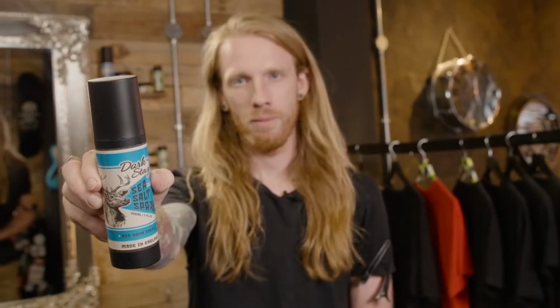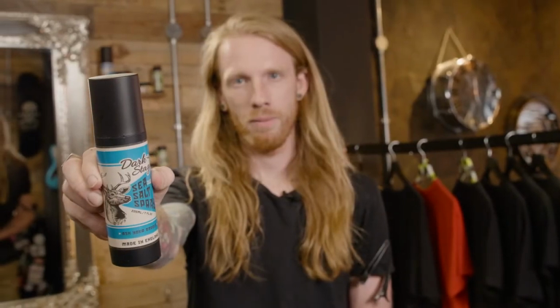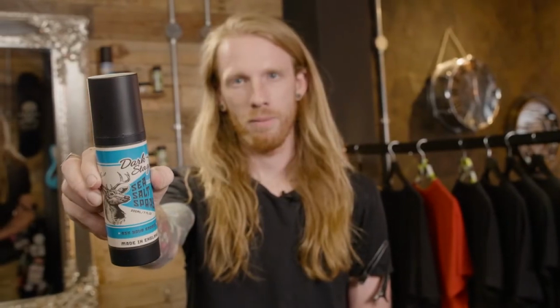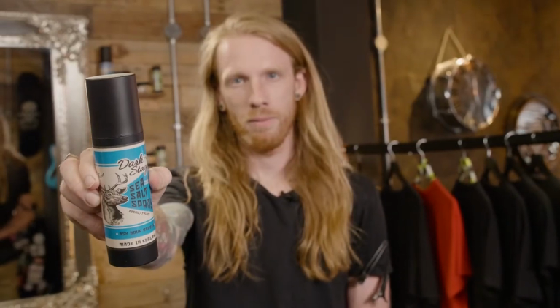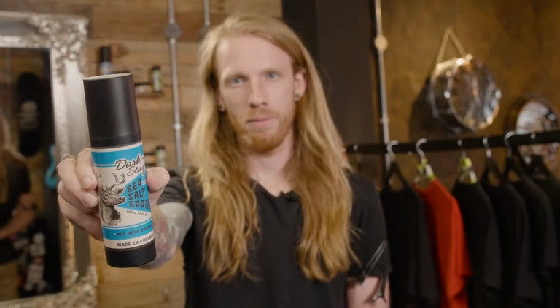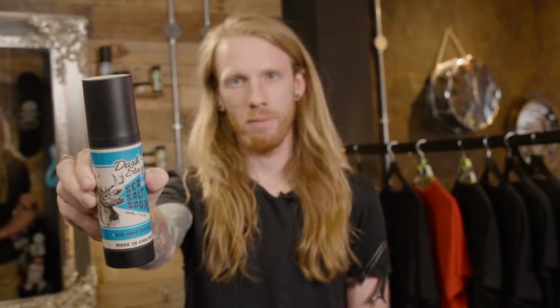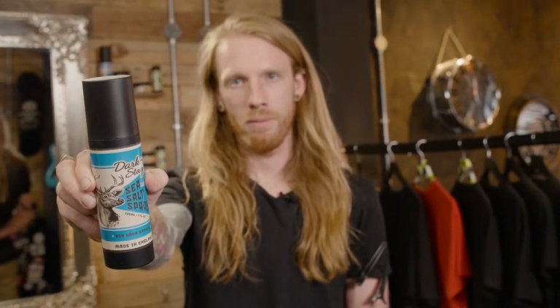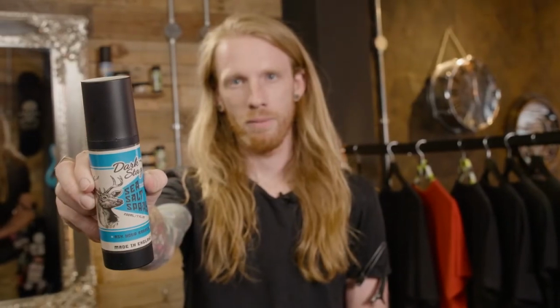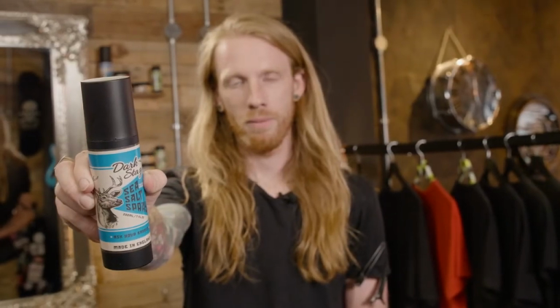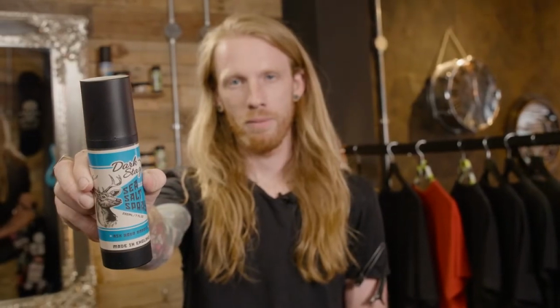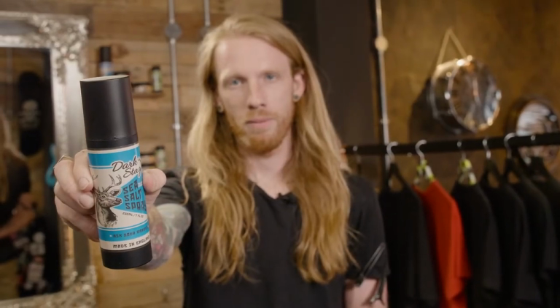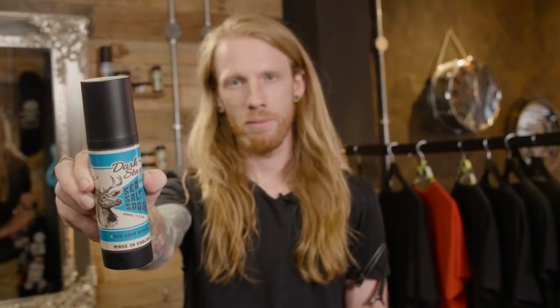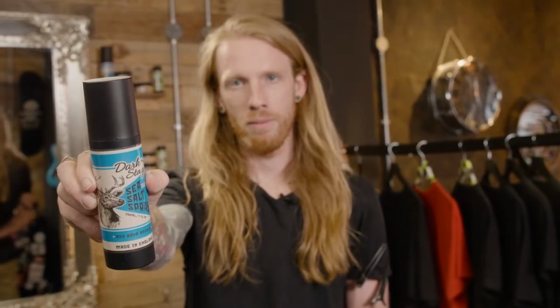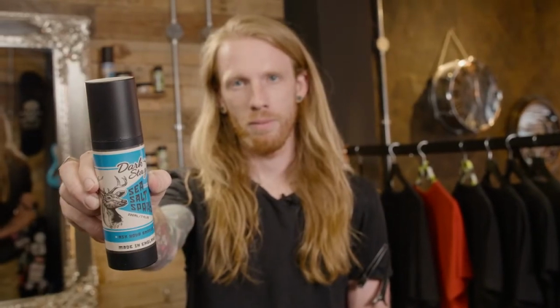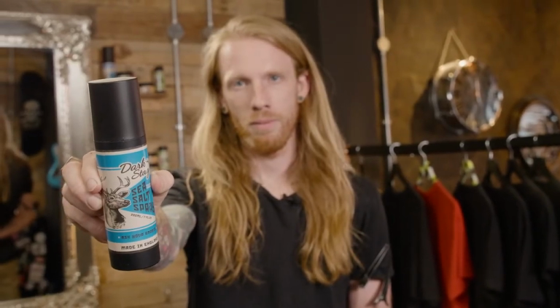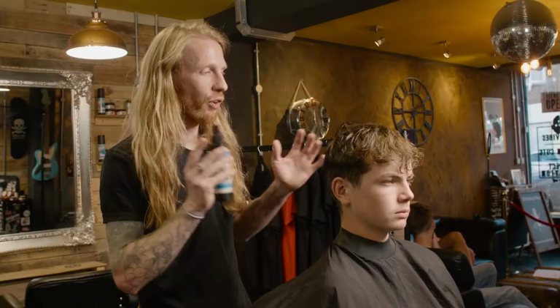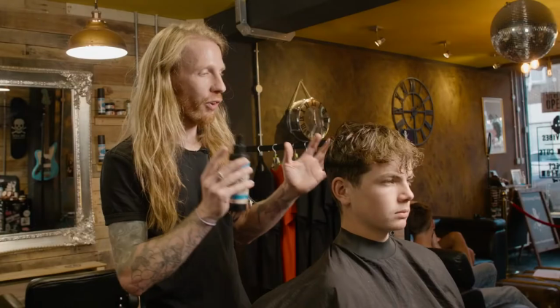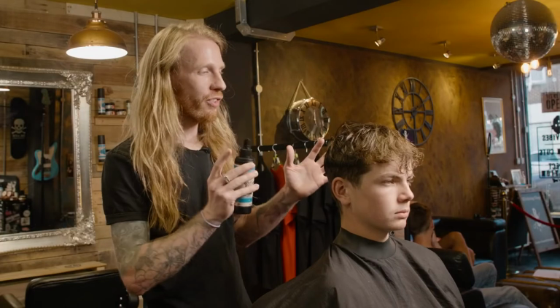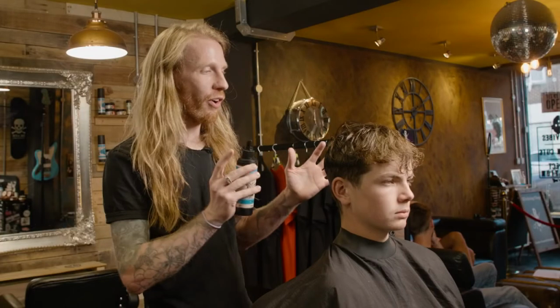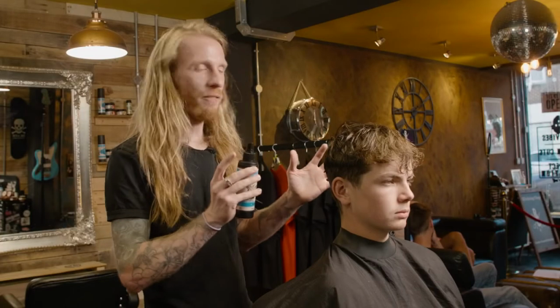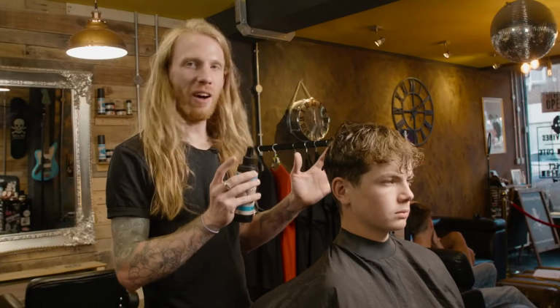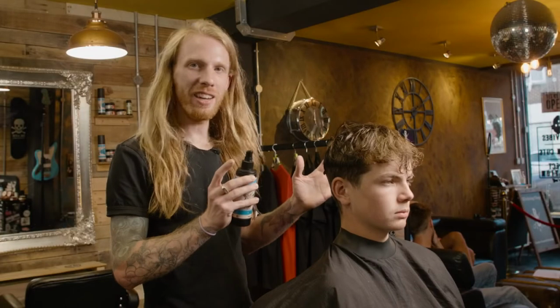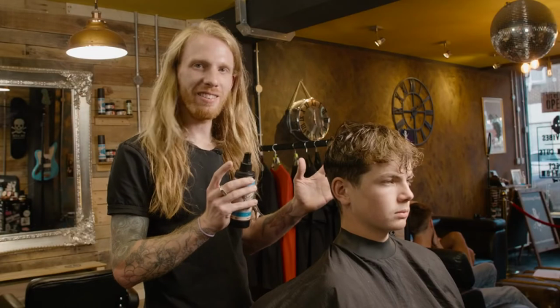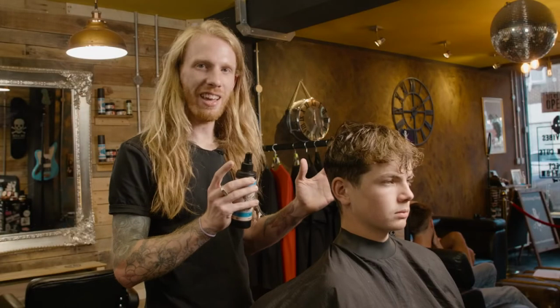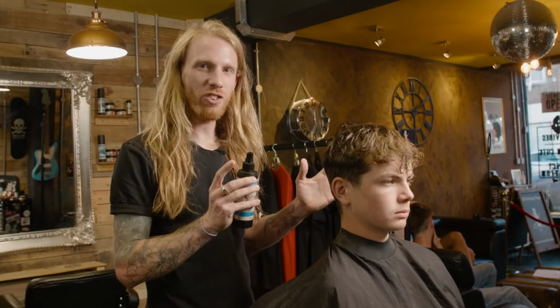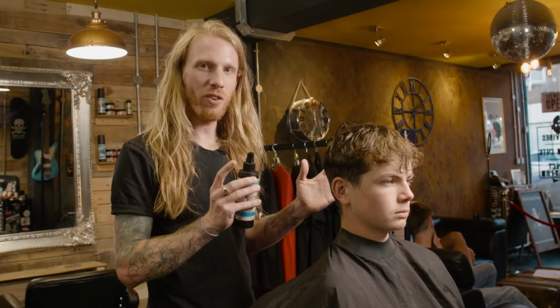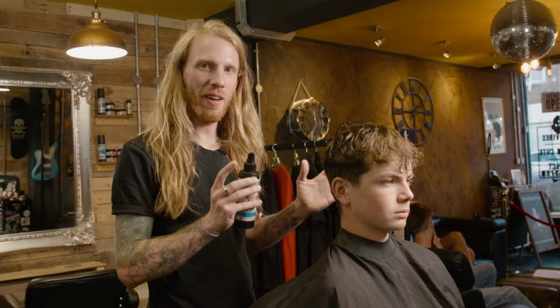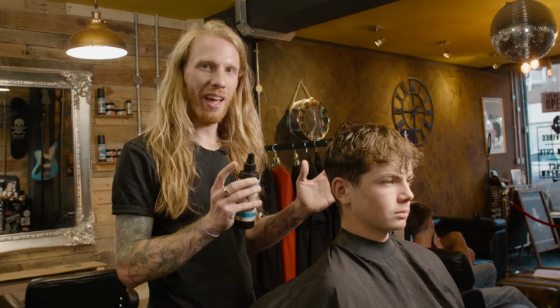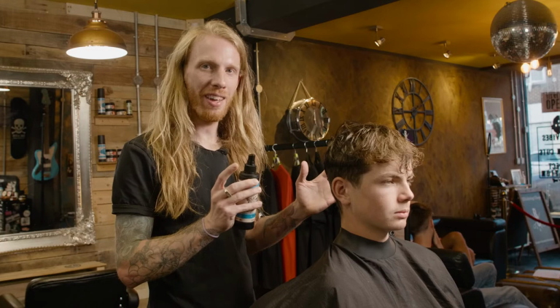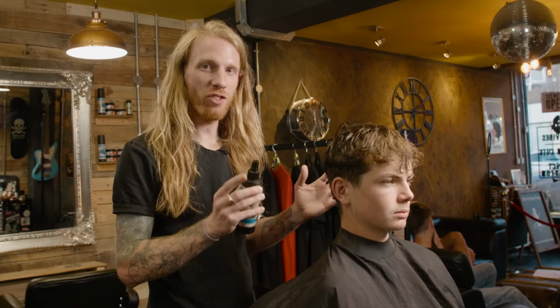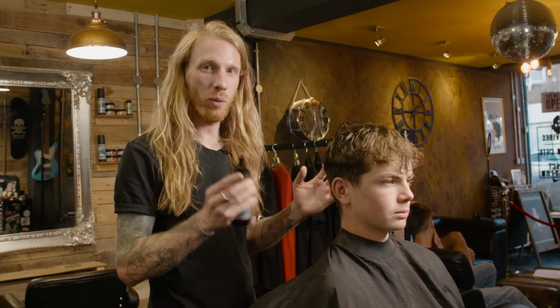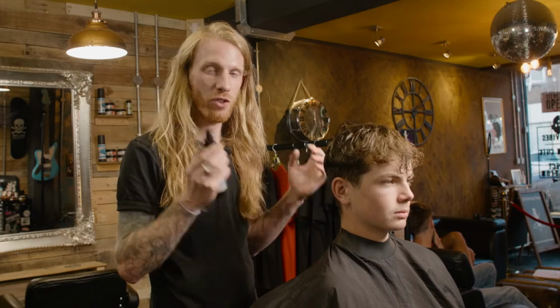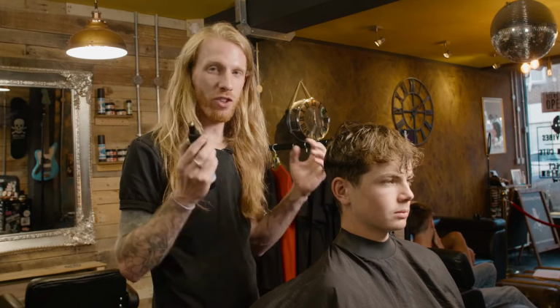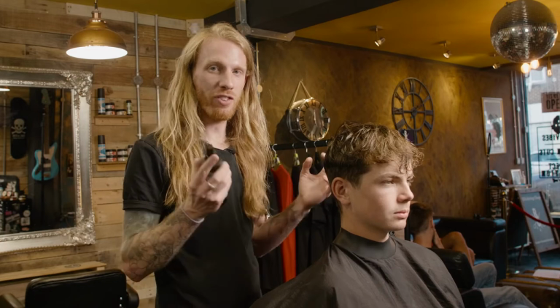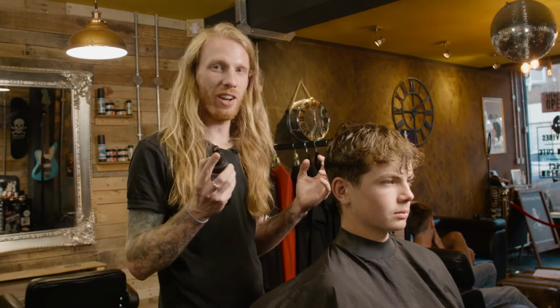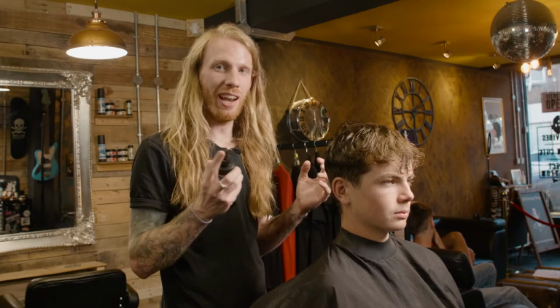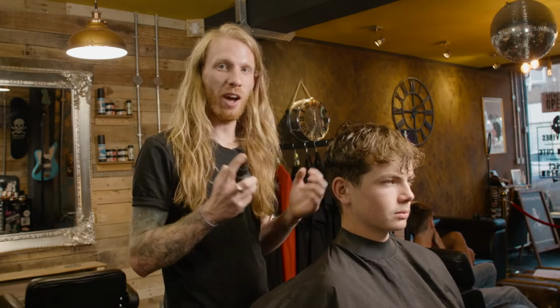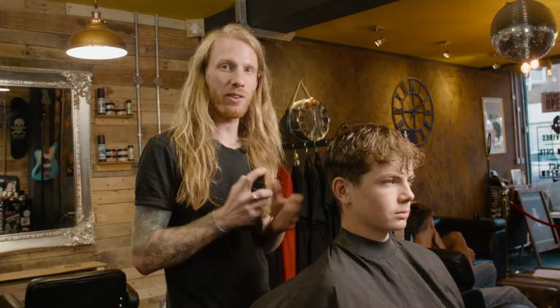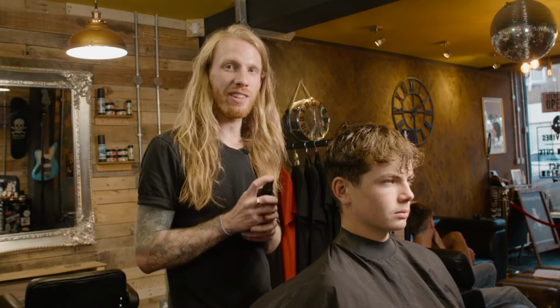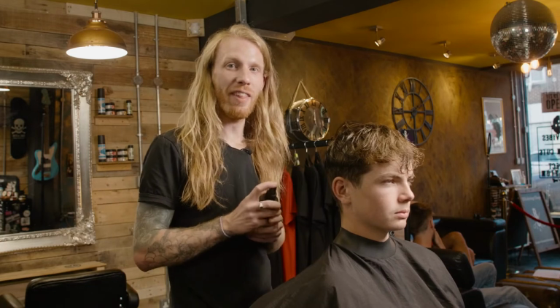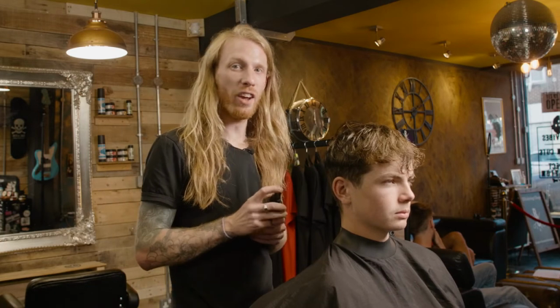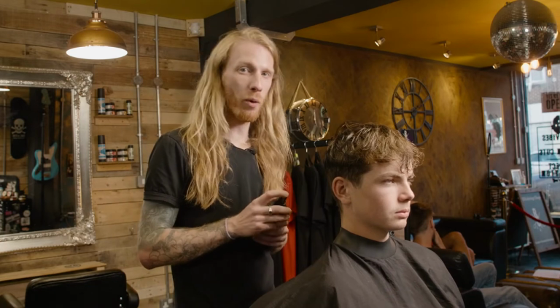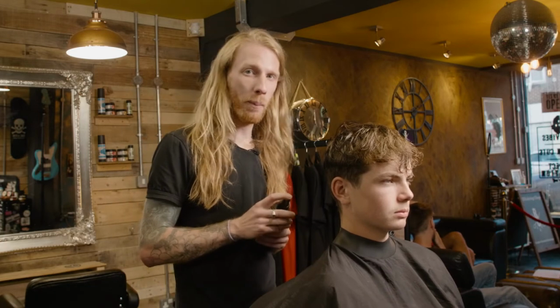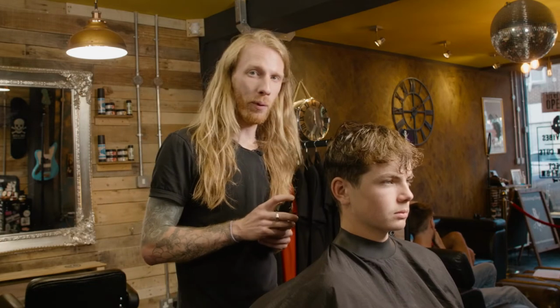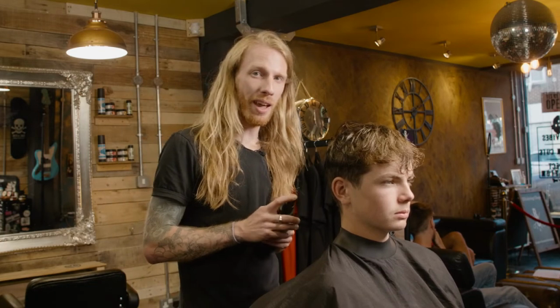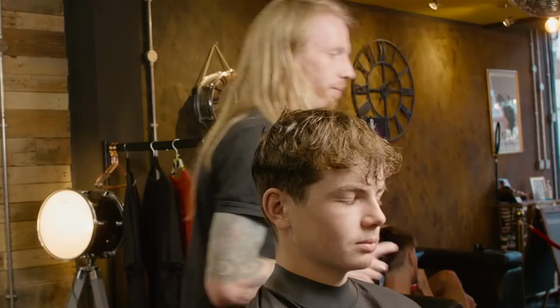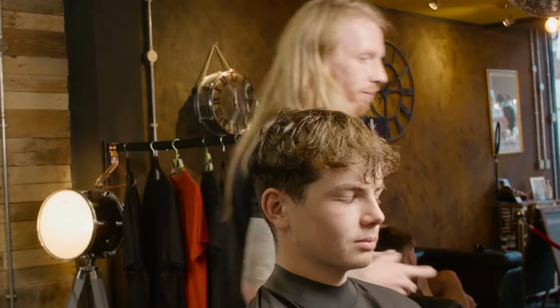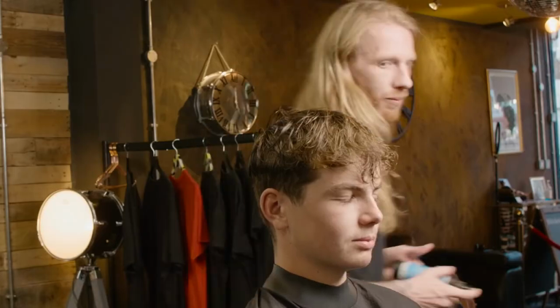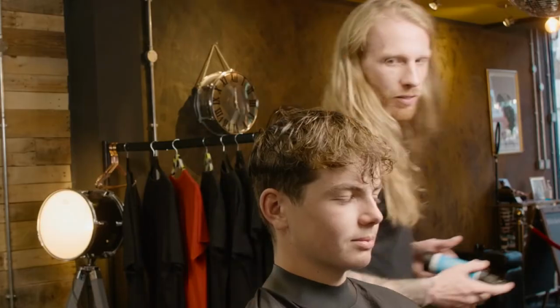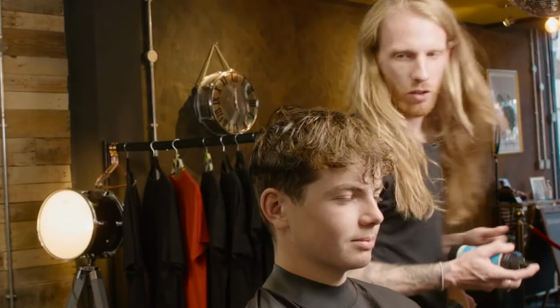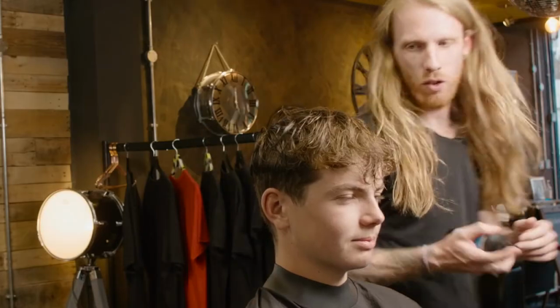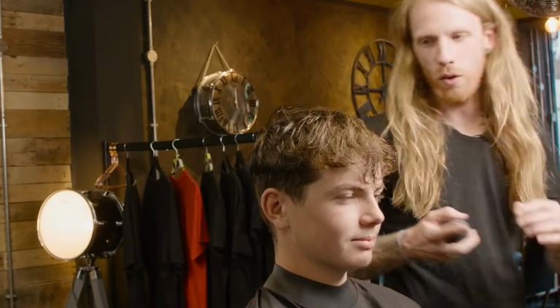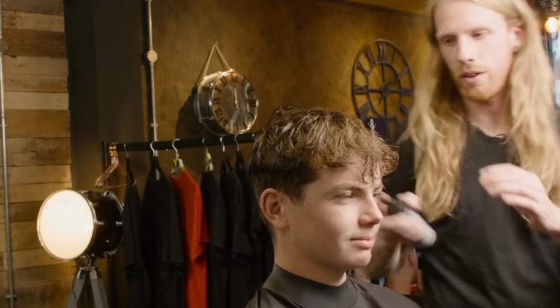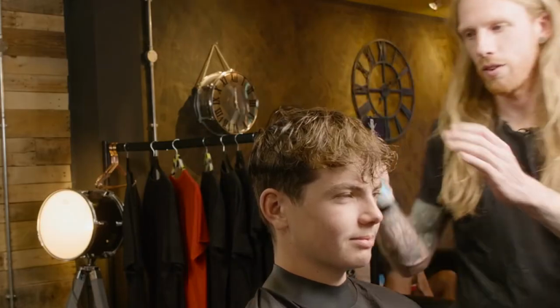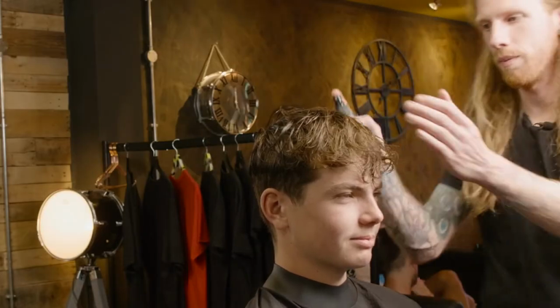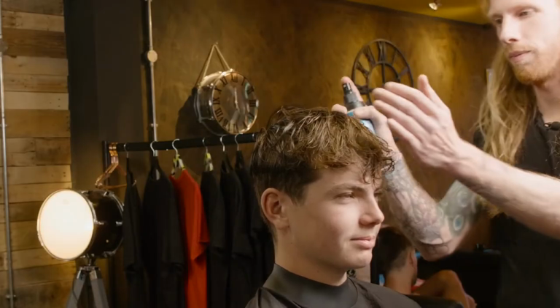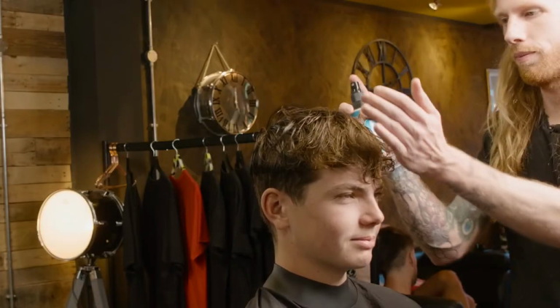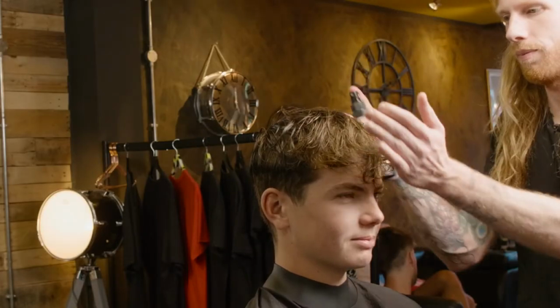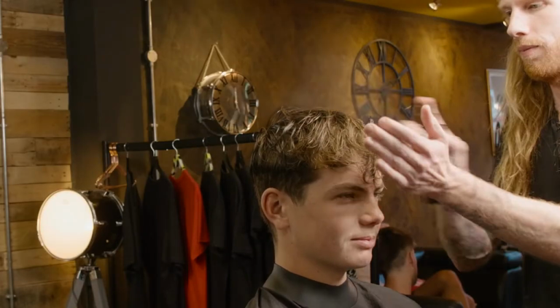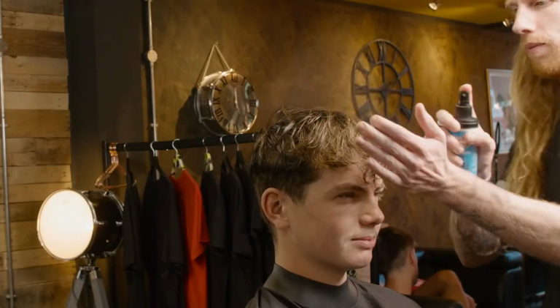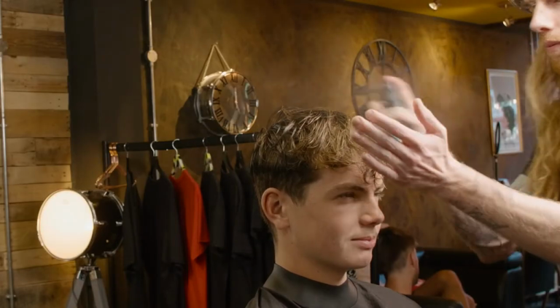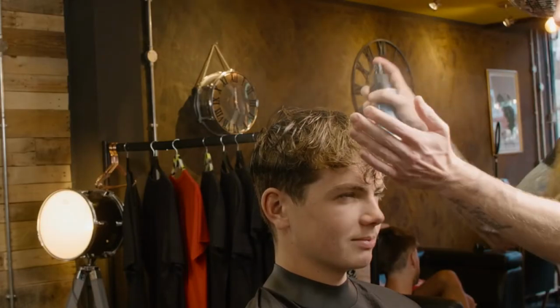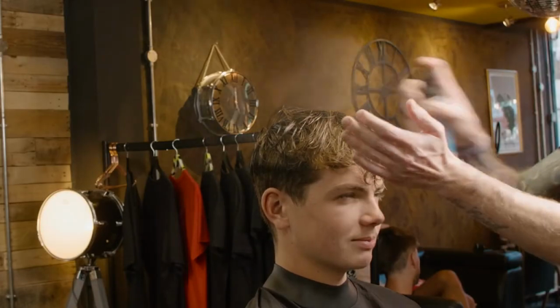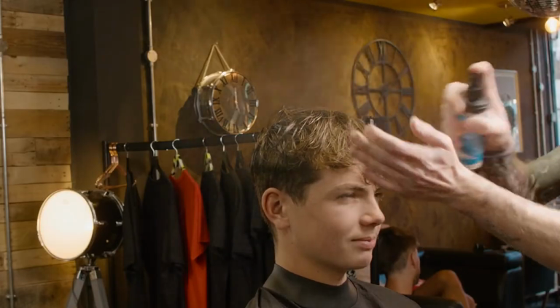So we're going to be using the sea salt. Connor's got a finer texture of hair so it's just going to allow us to get that grip on it, add a little bit of volume, a bit of more lived-in feel.